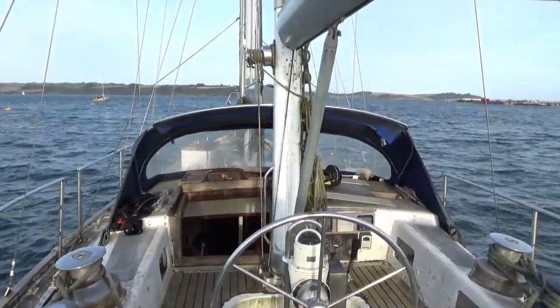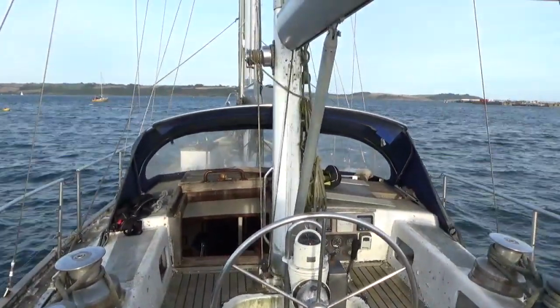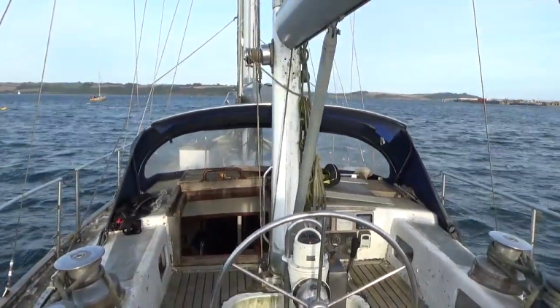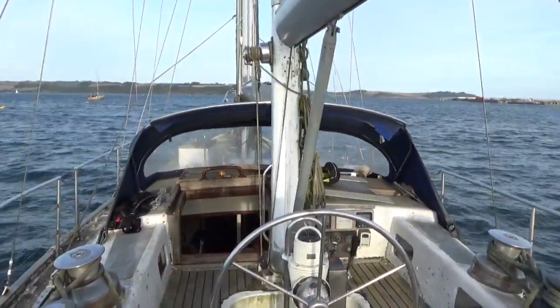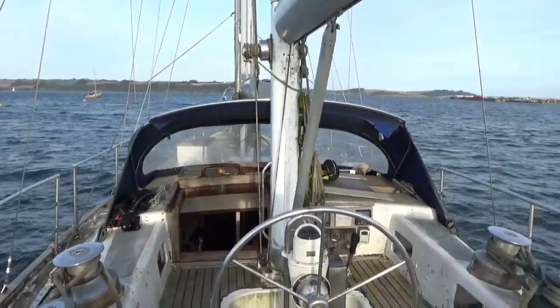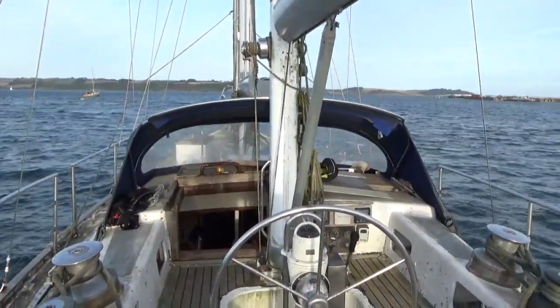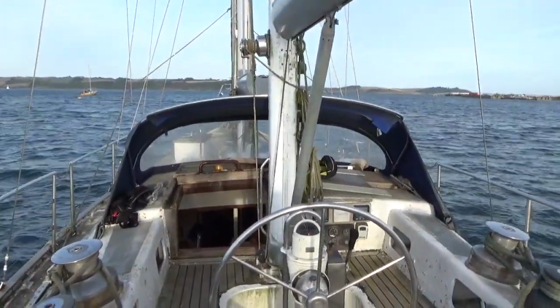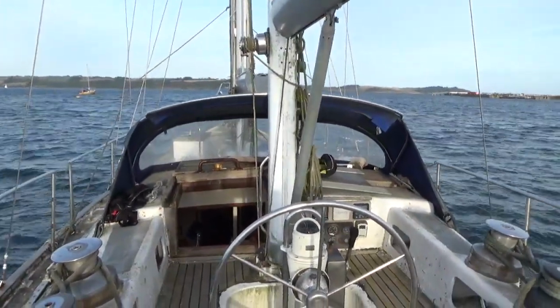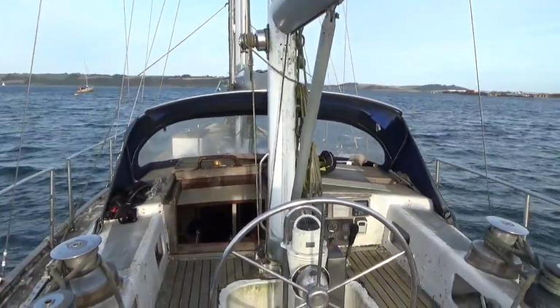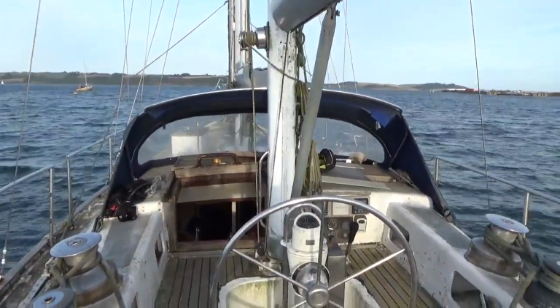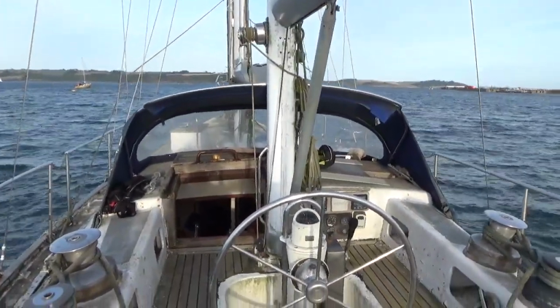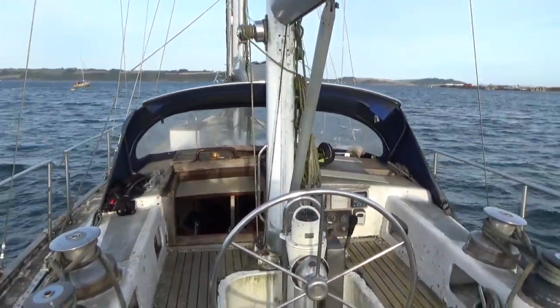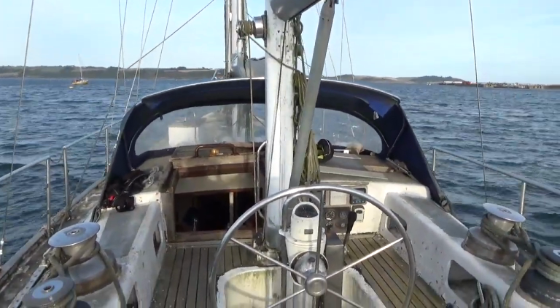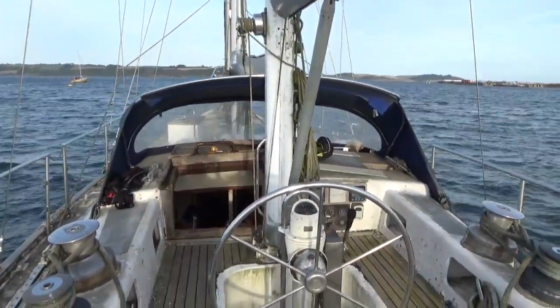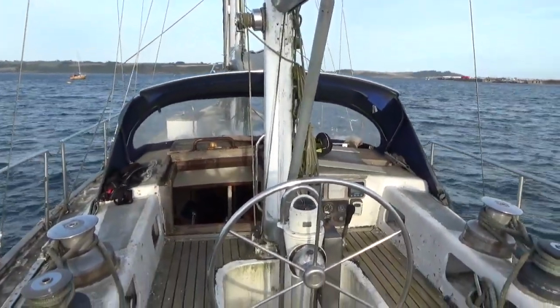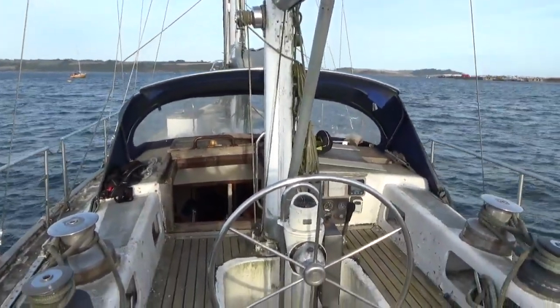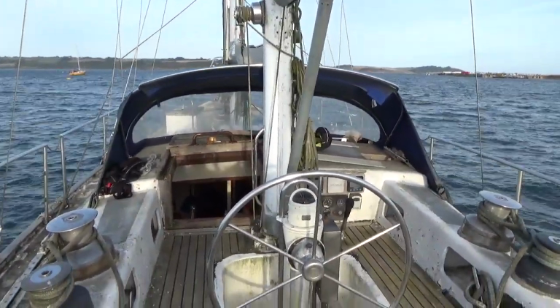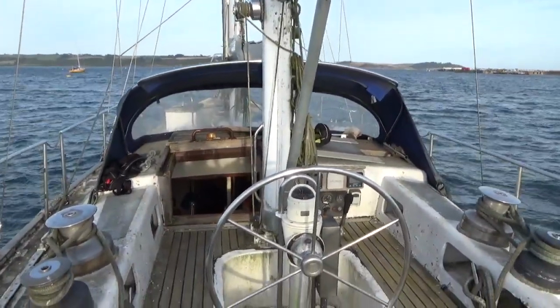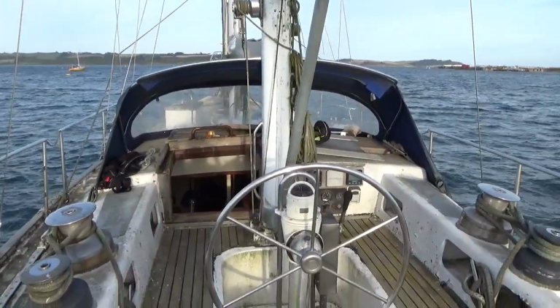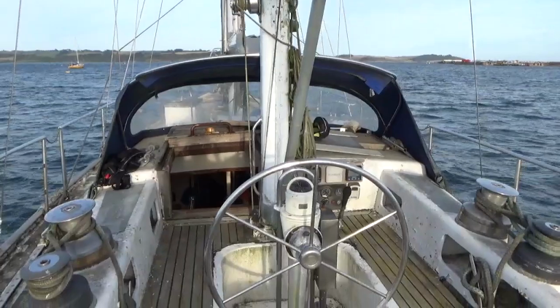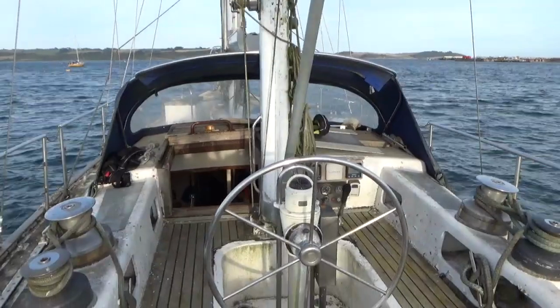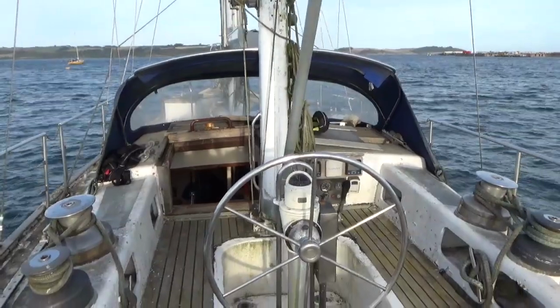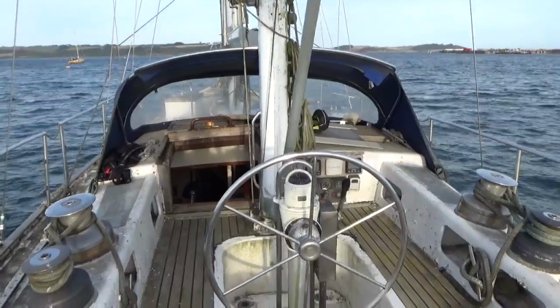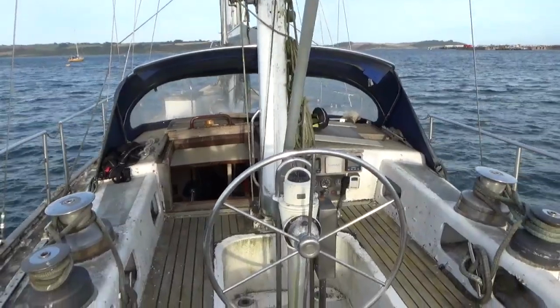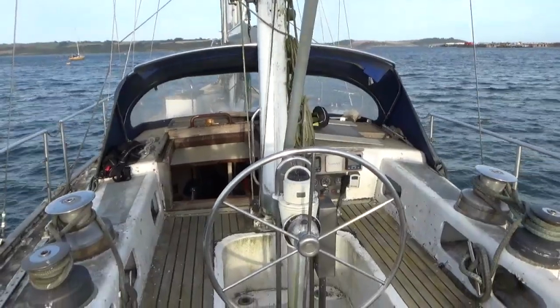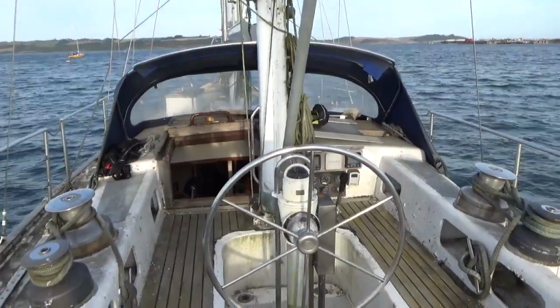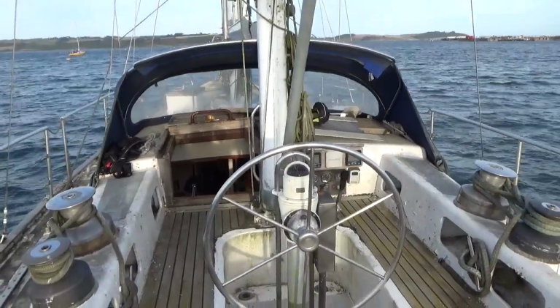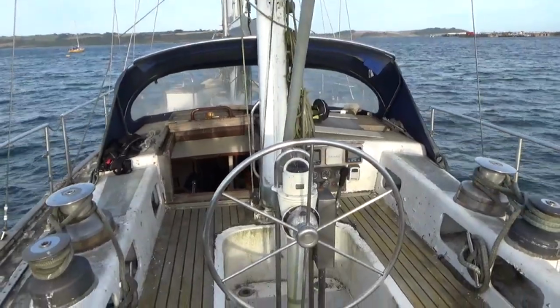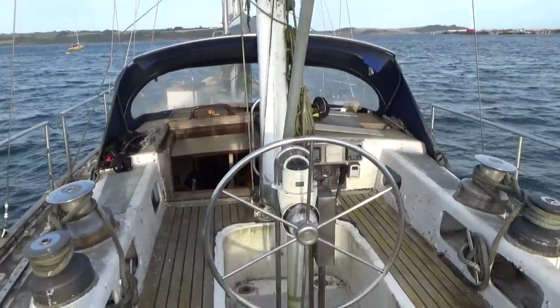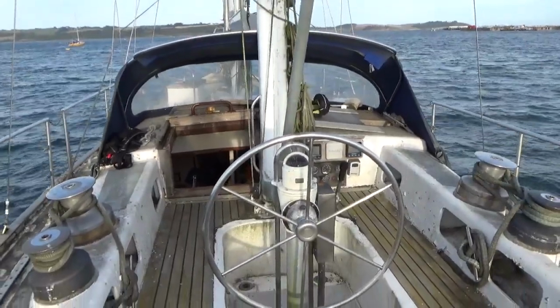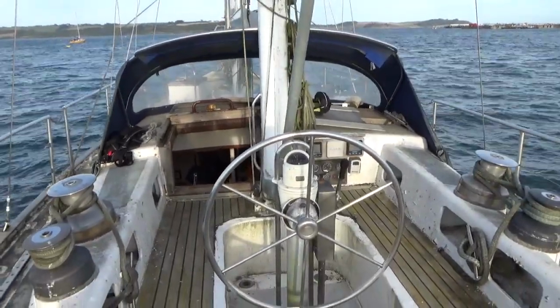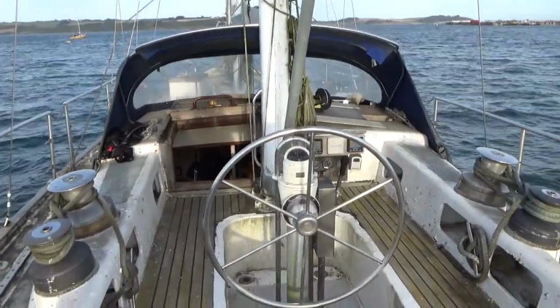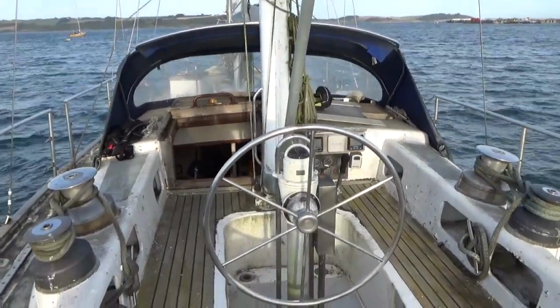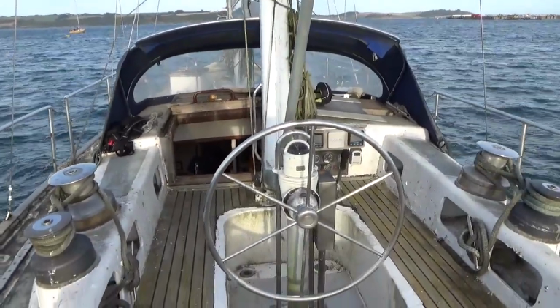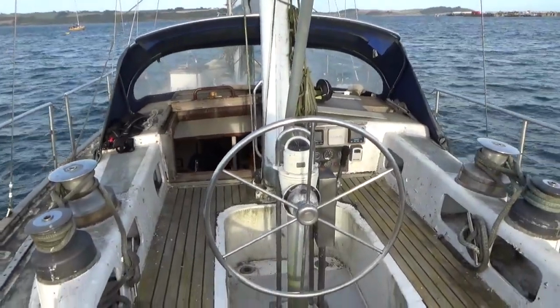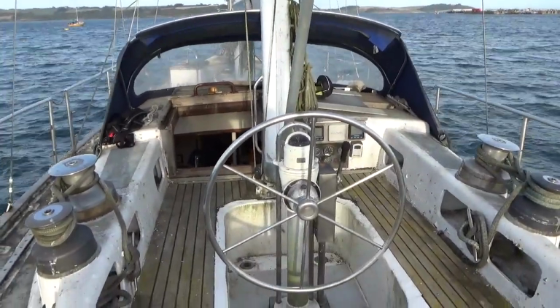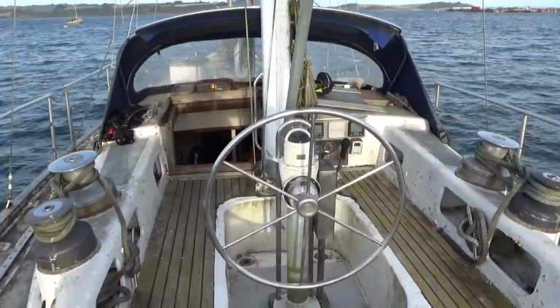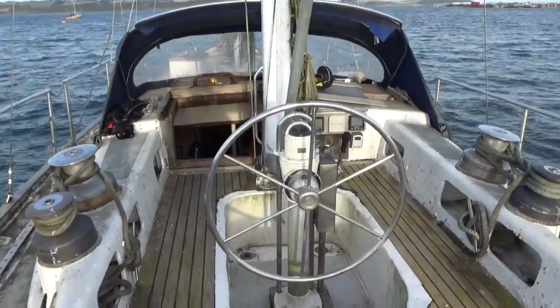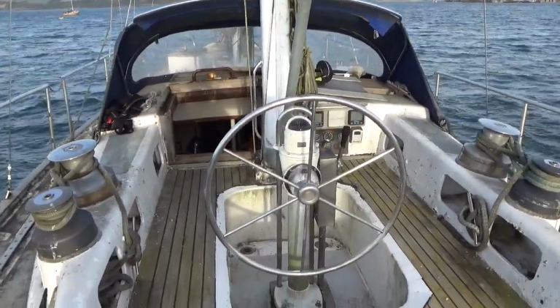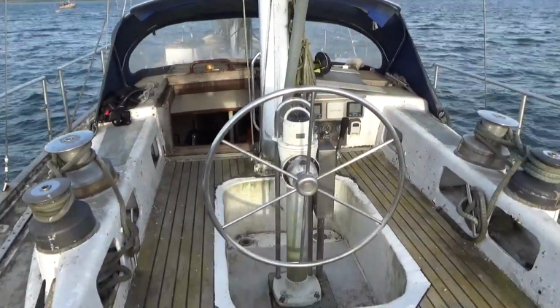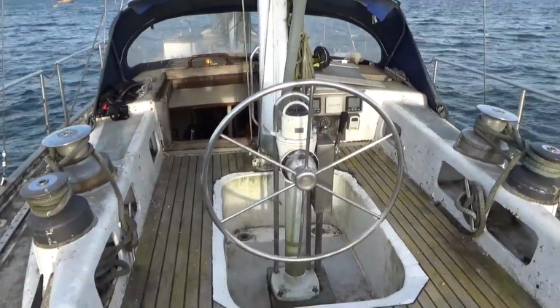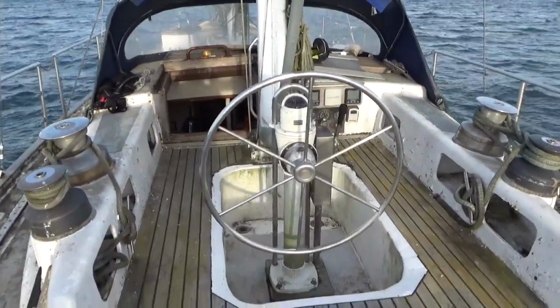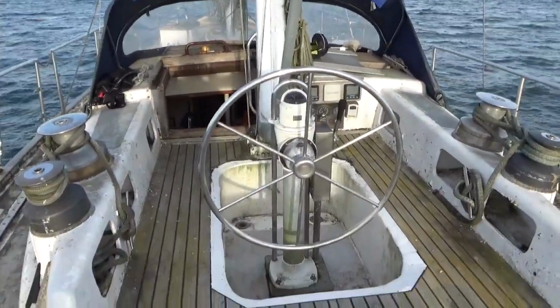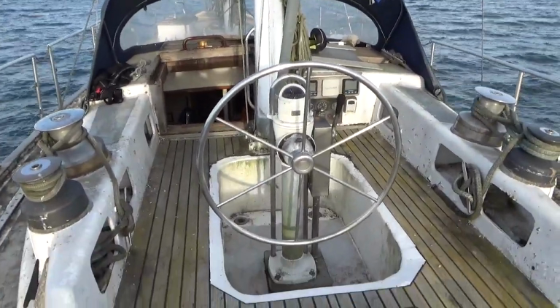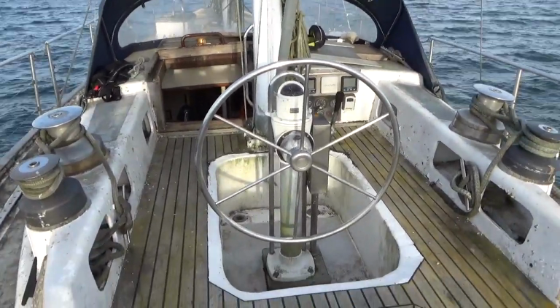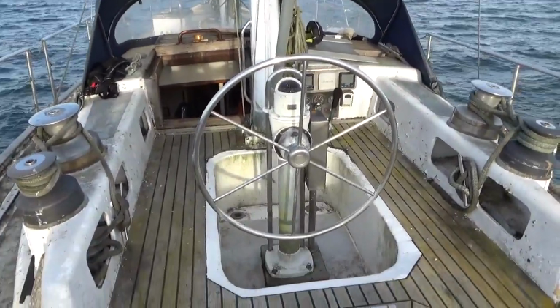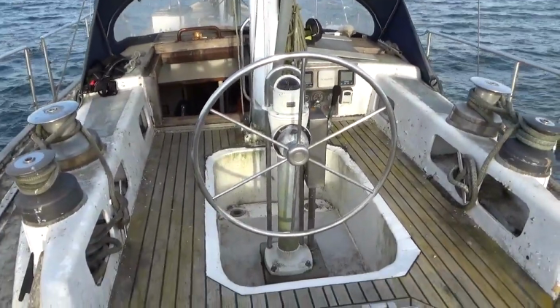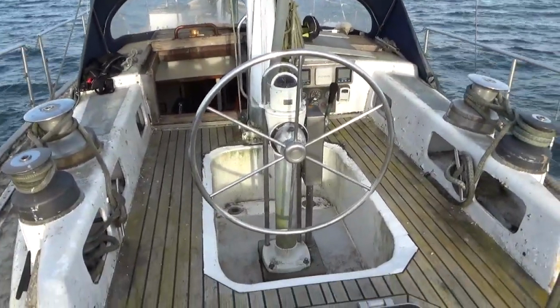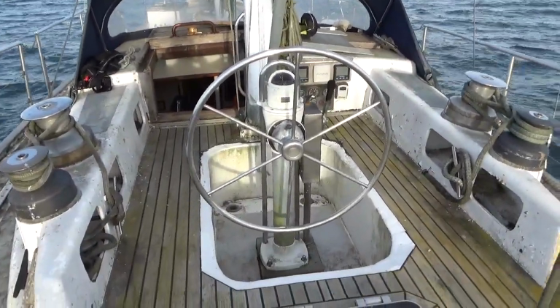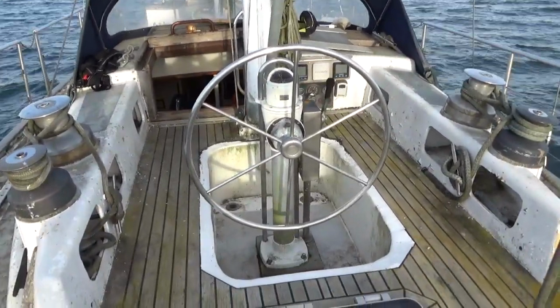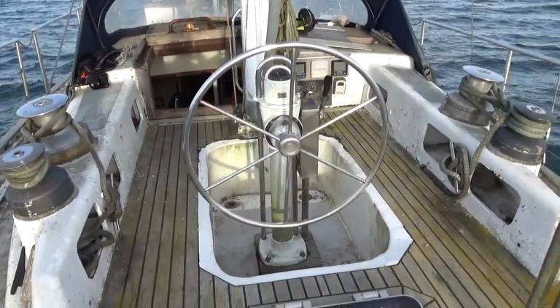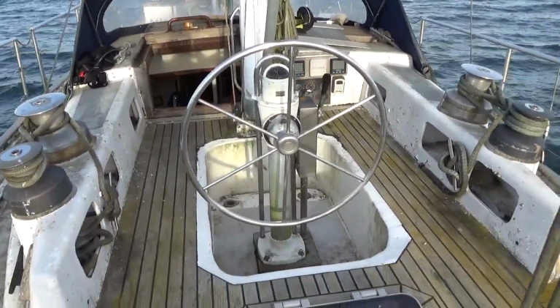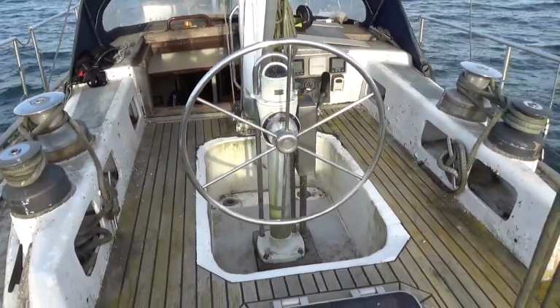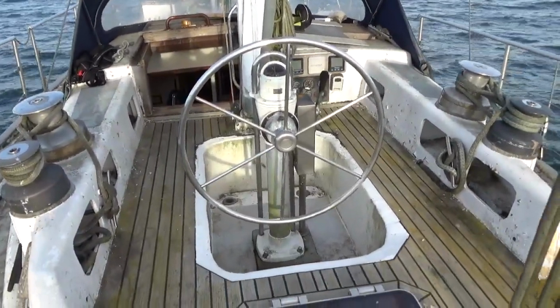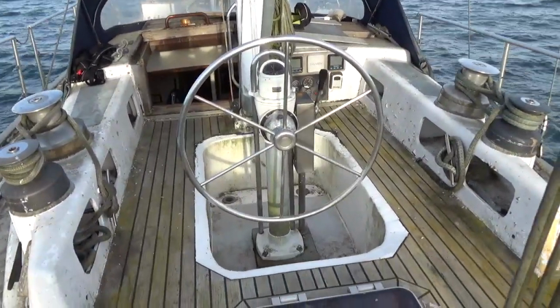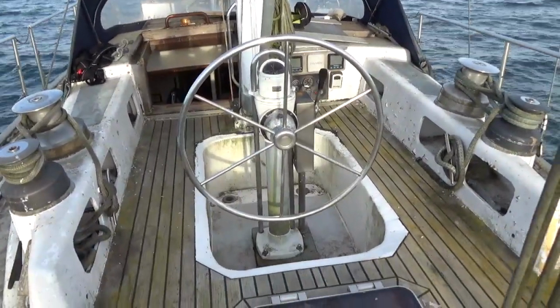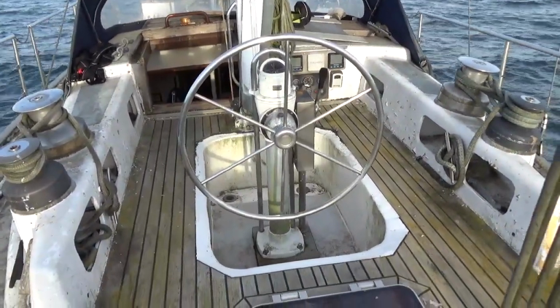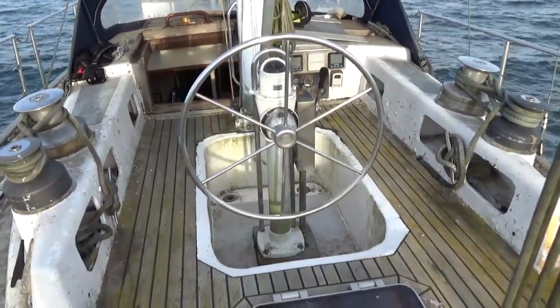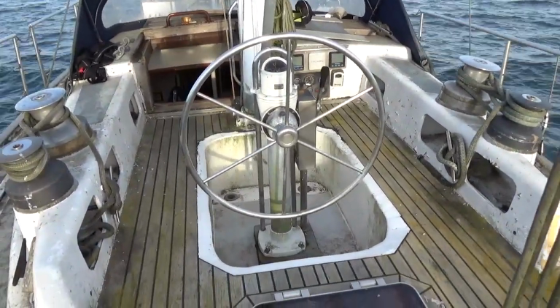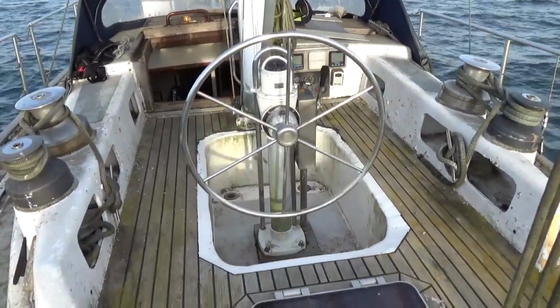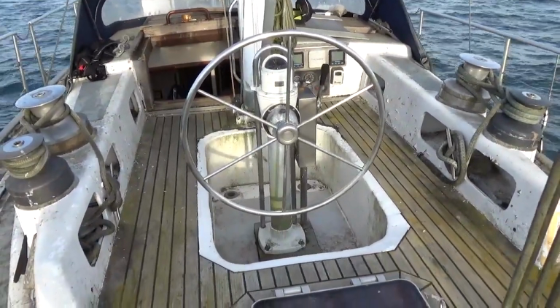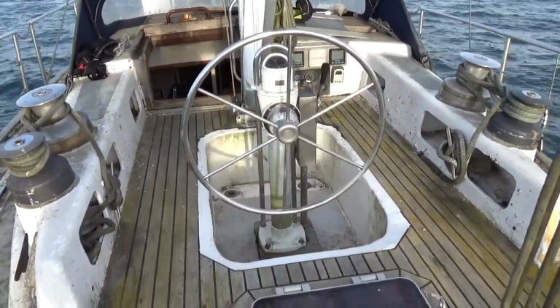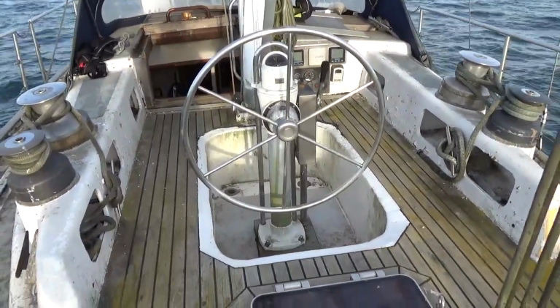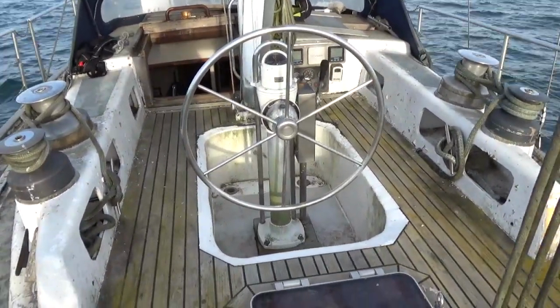This concludes the deck tour. This has been Boatshed Cornwall. If you would like to know more about this yacht, please do not hesitate to contact us.